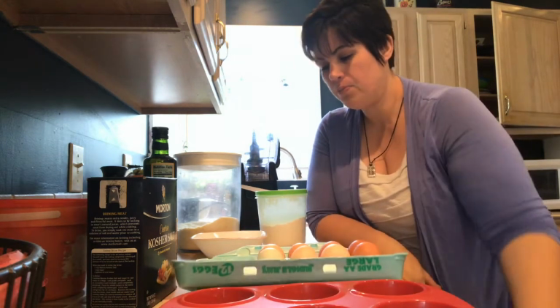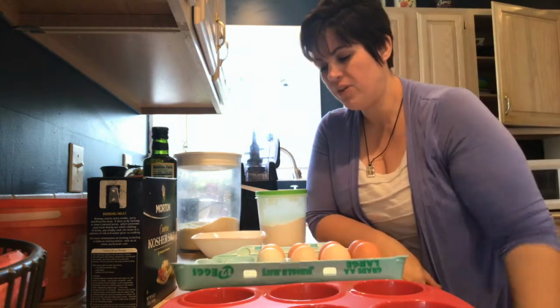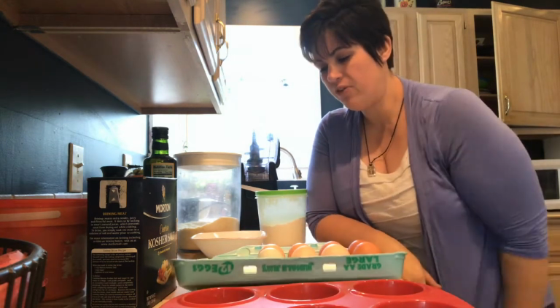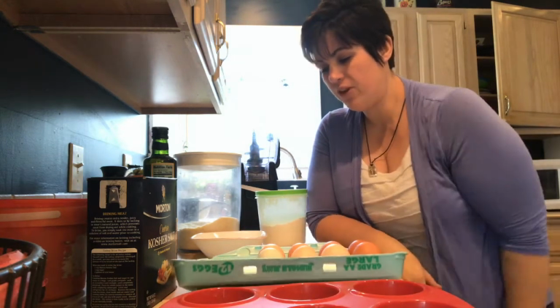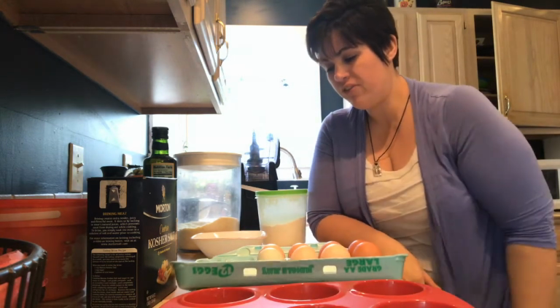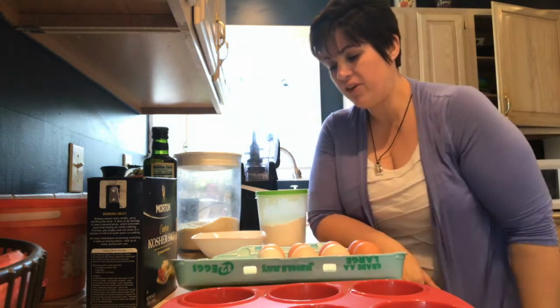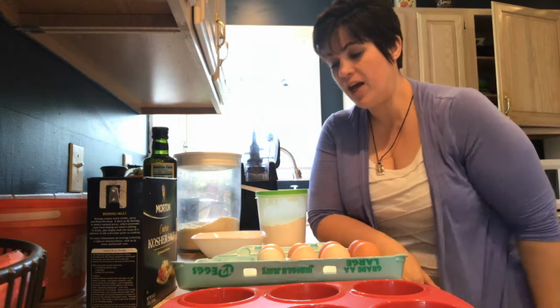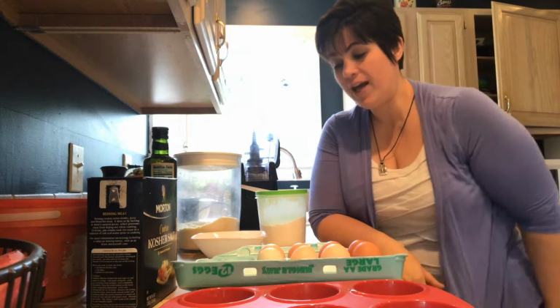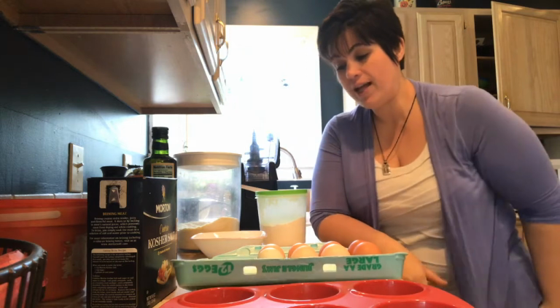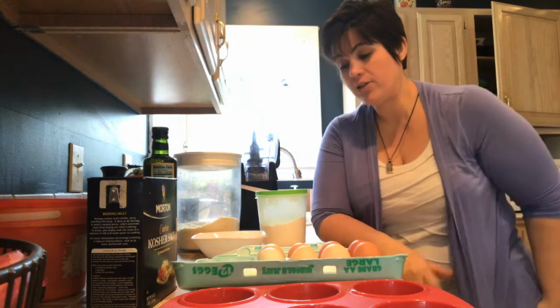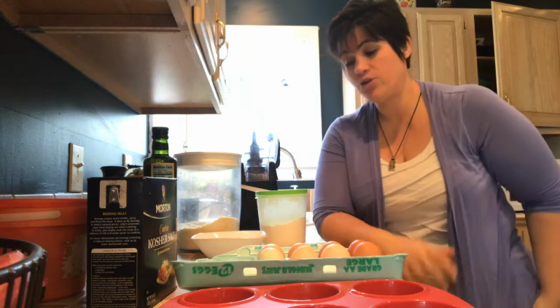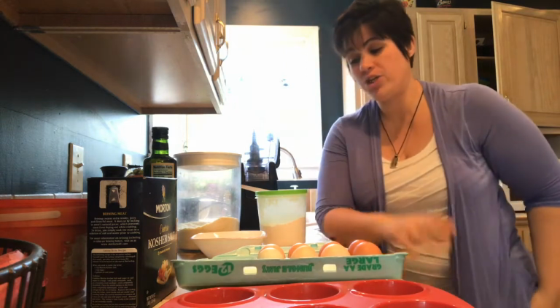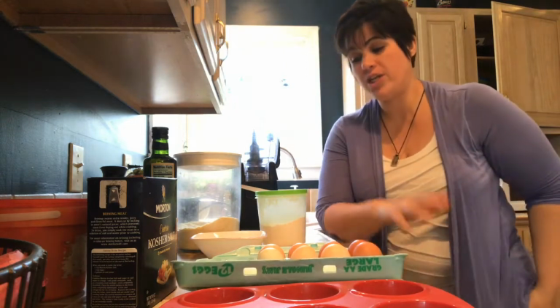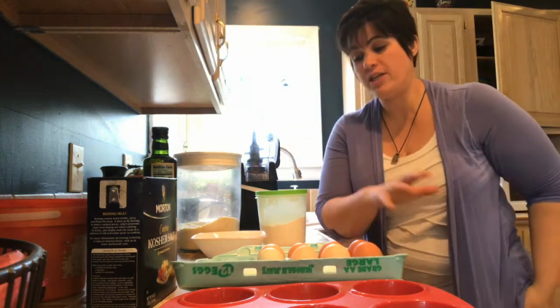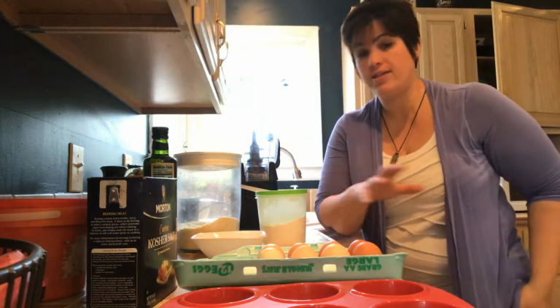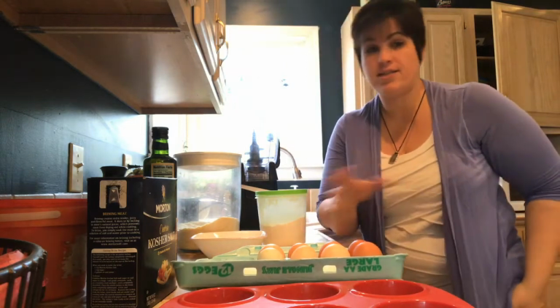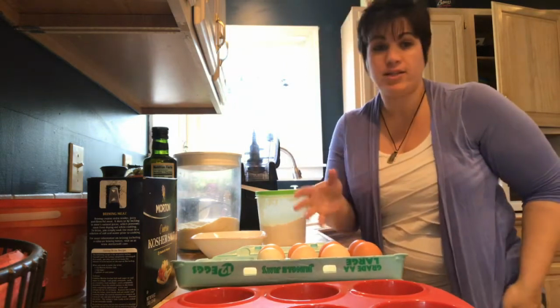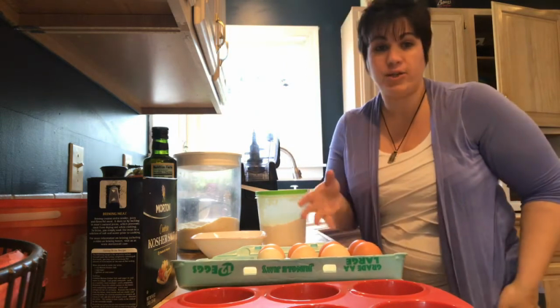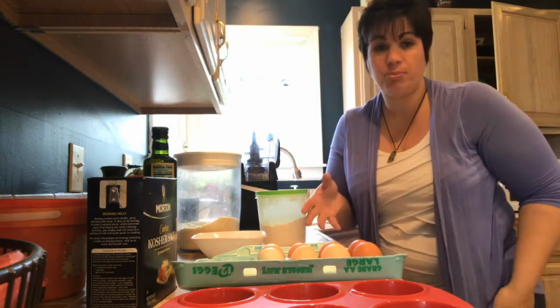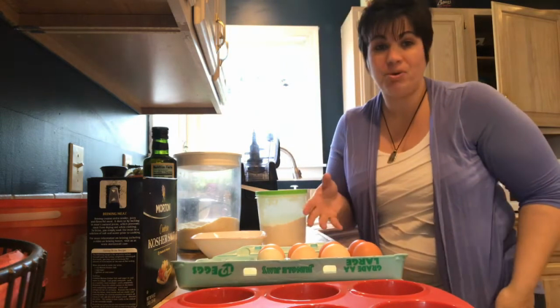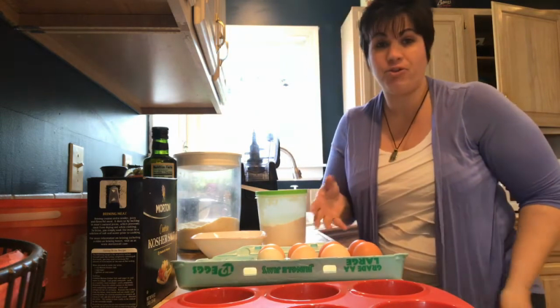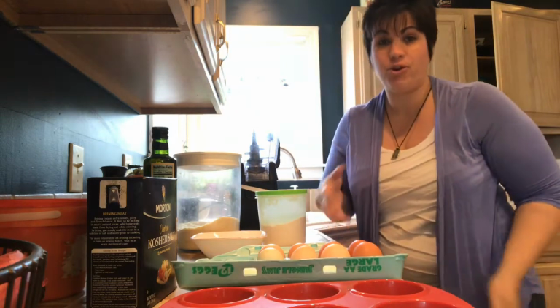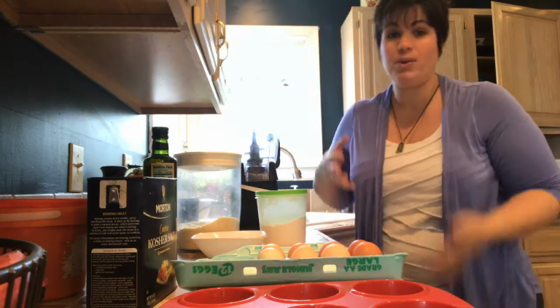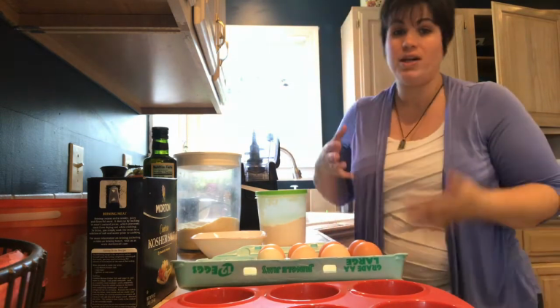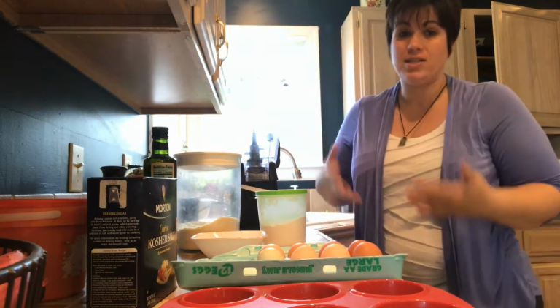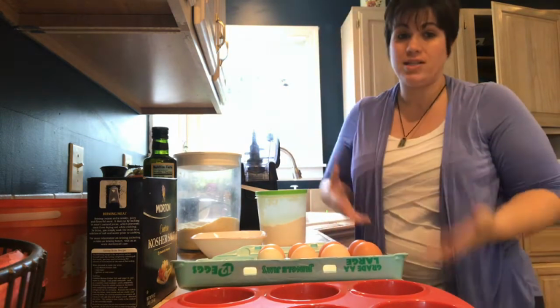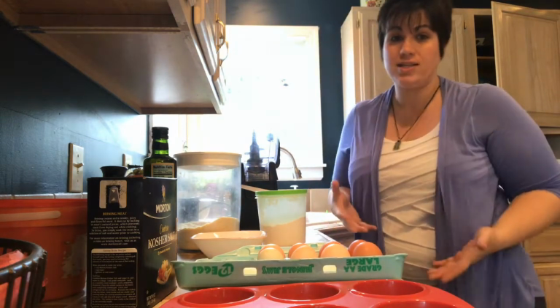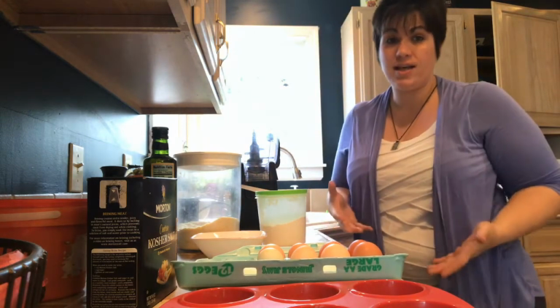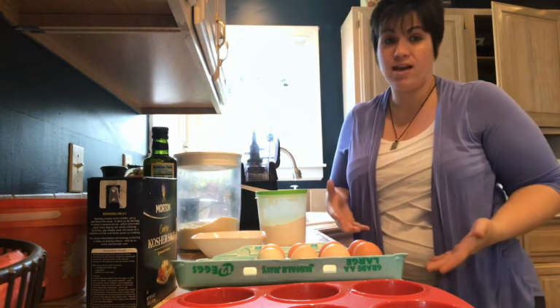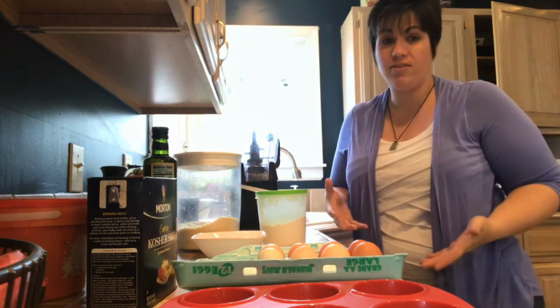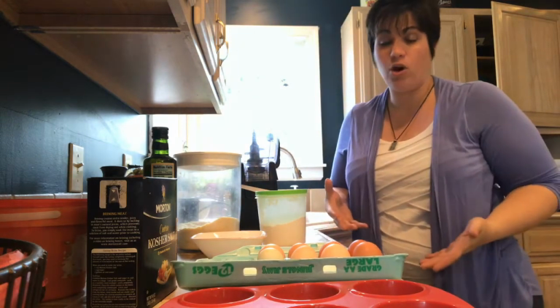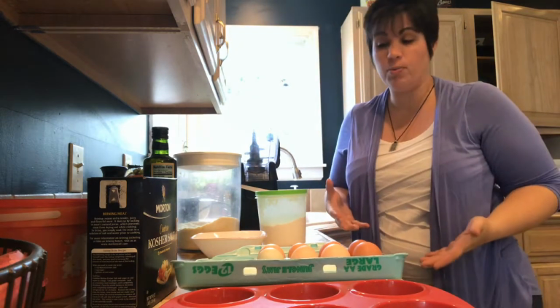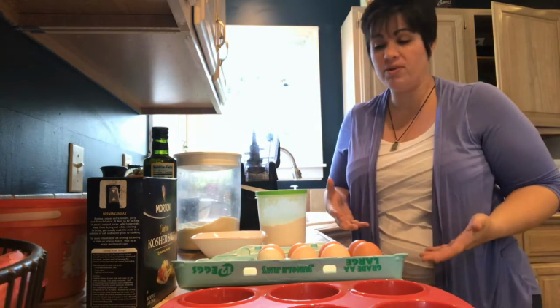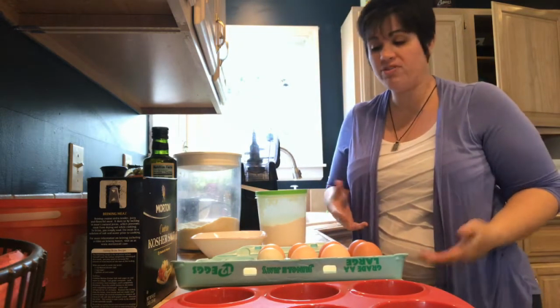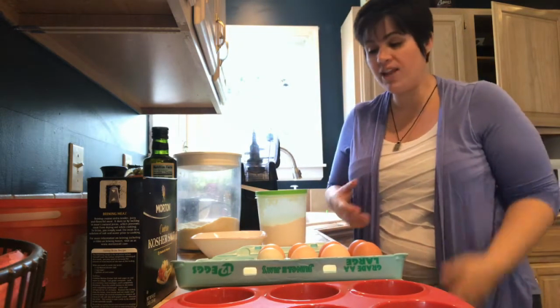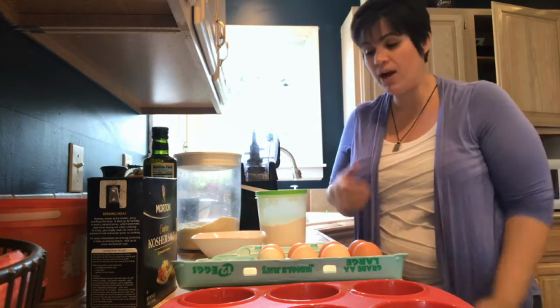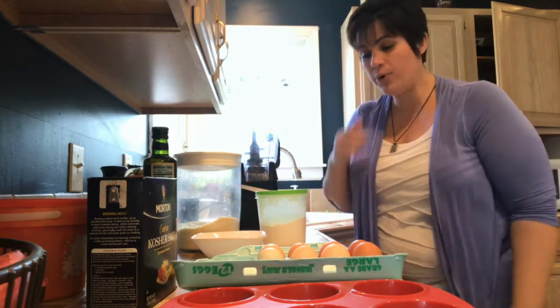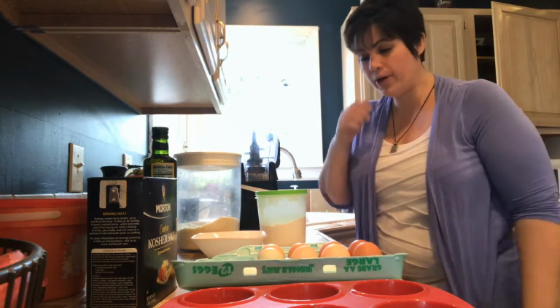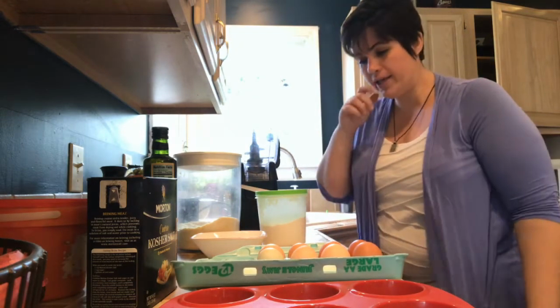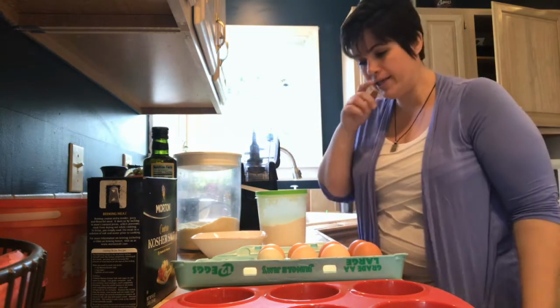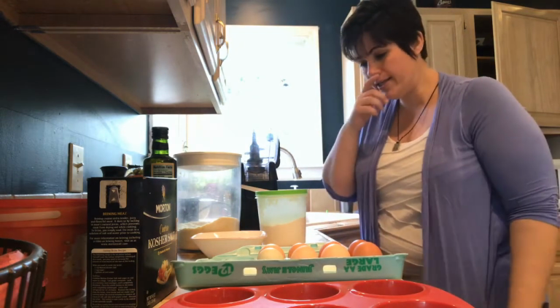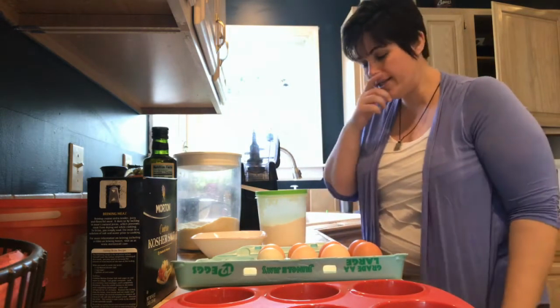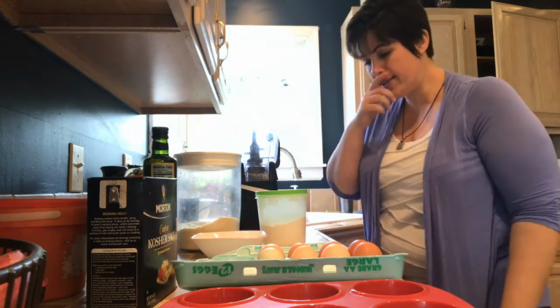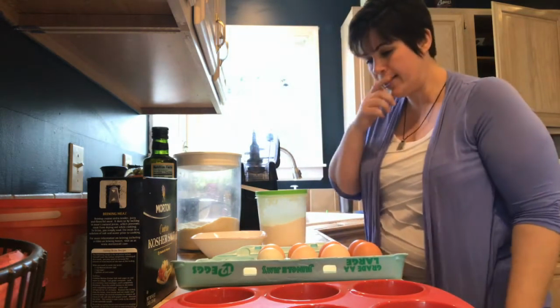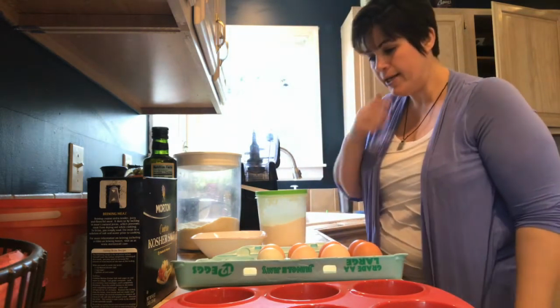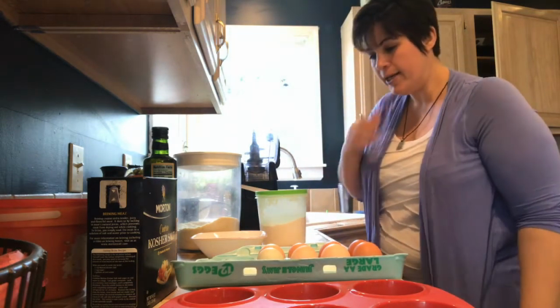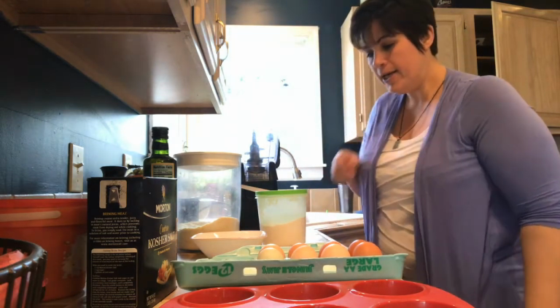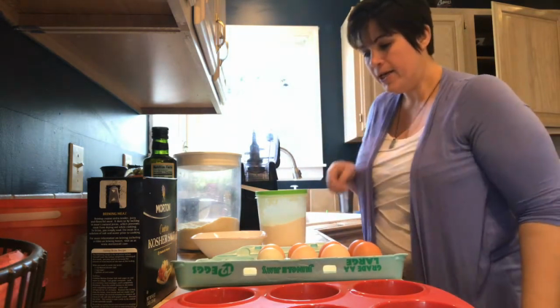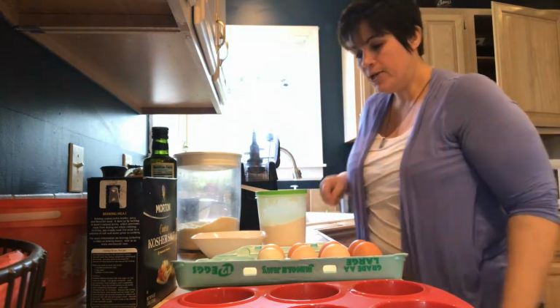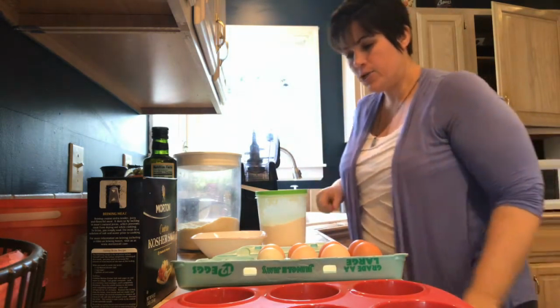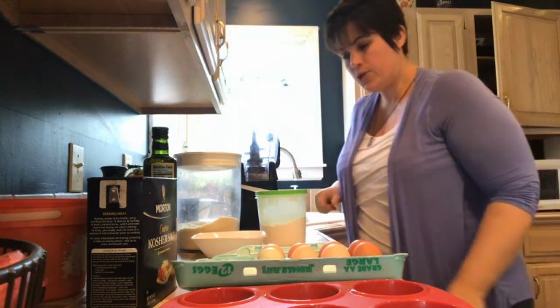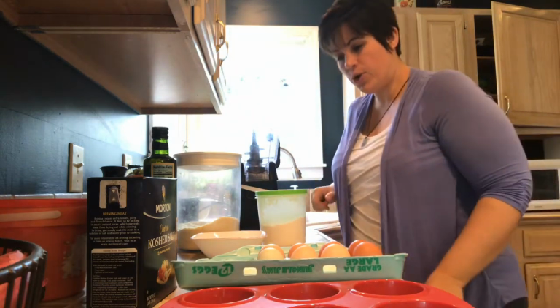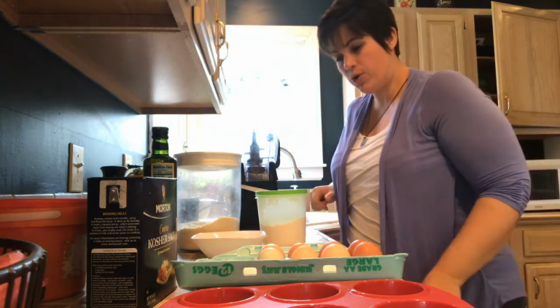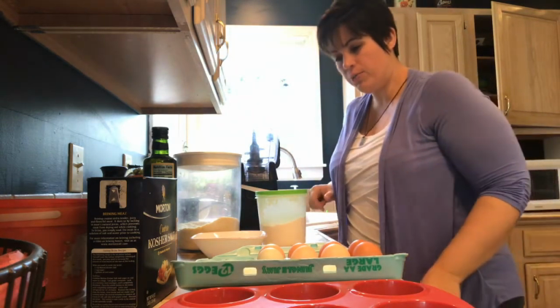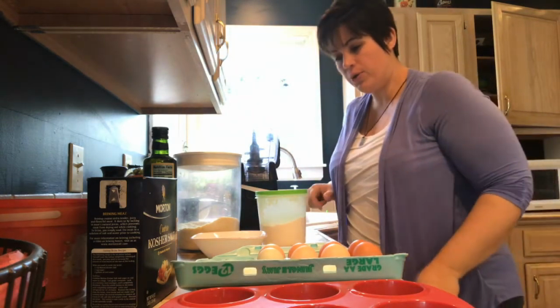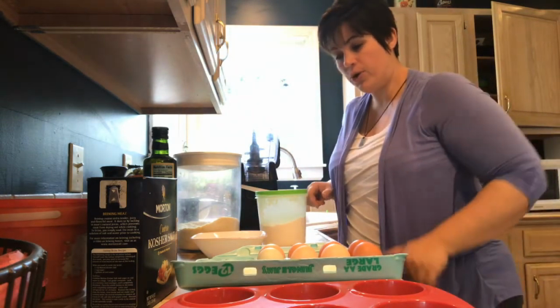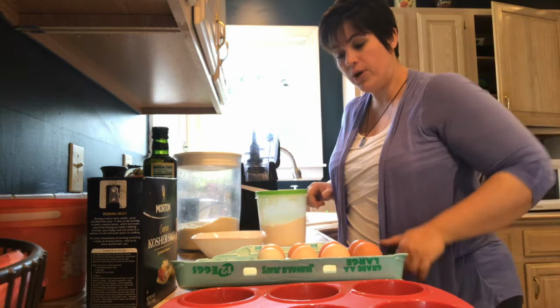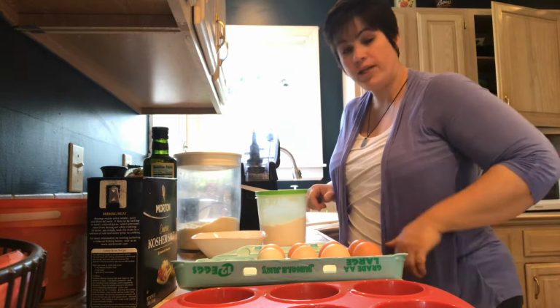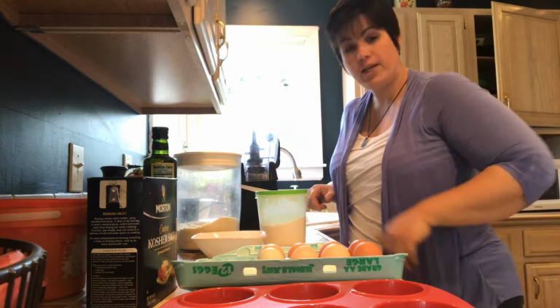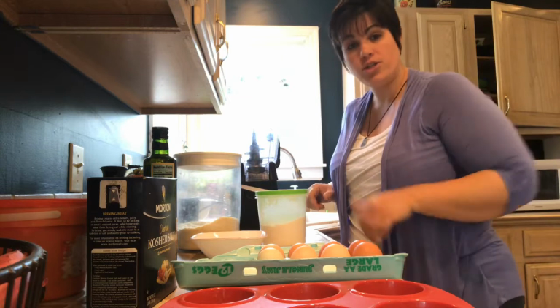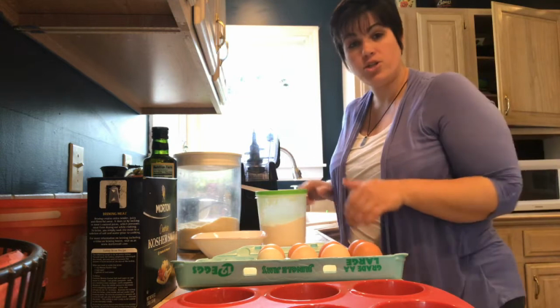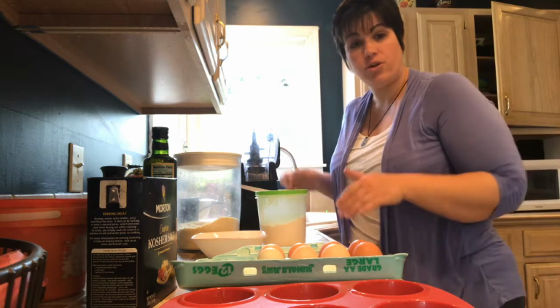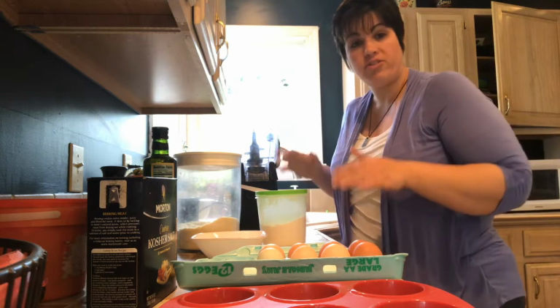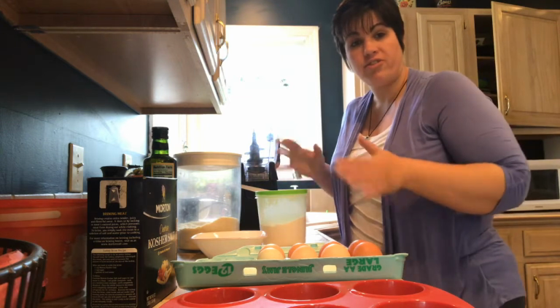If you have a nut allergy, this isn't going to be for you because it does have almond flour in it. So I'm going to go ahead and get started.